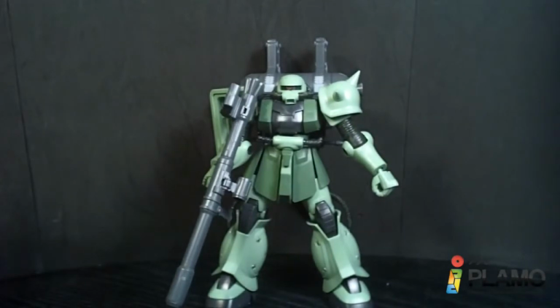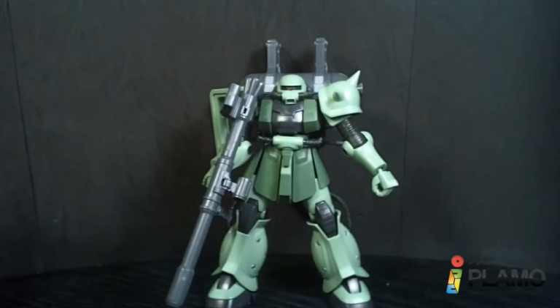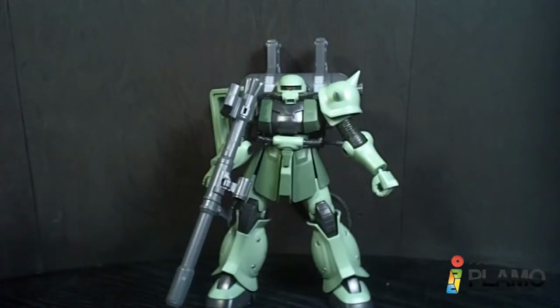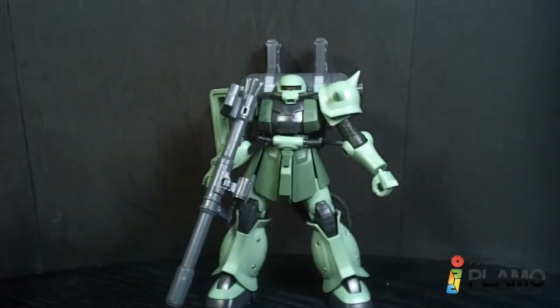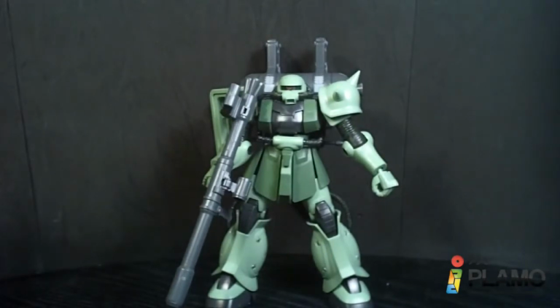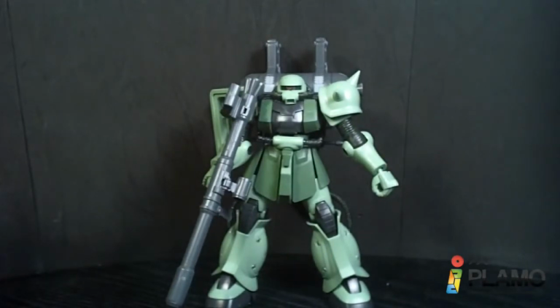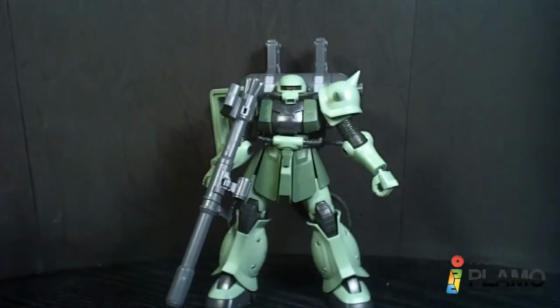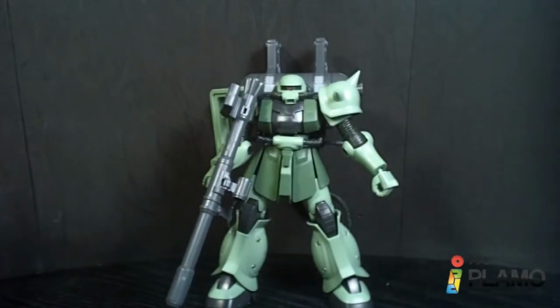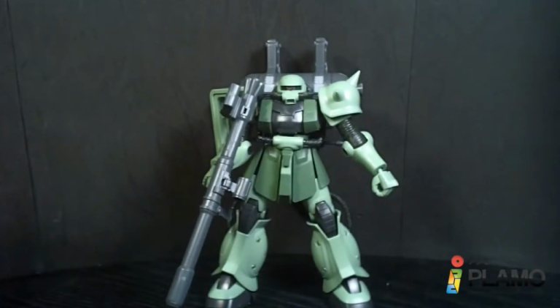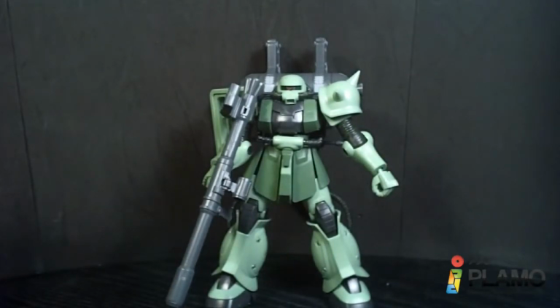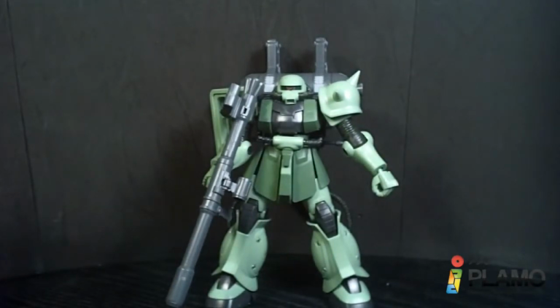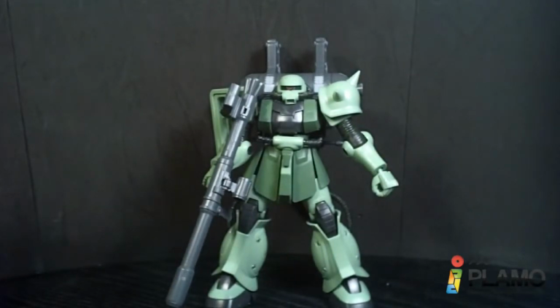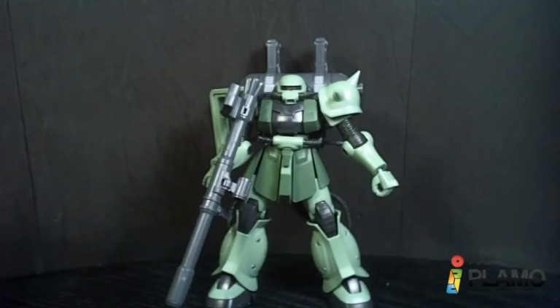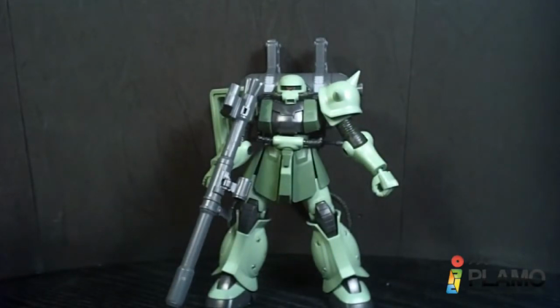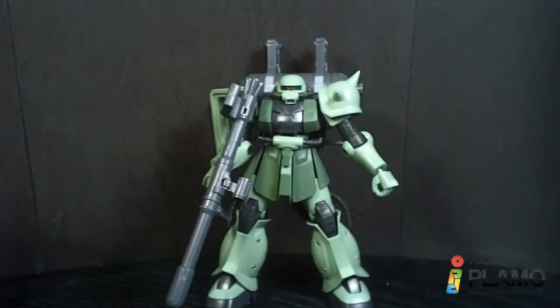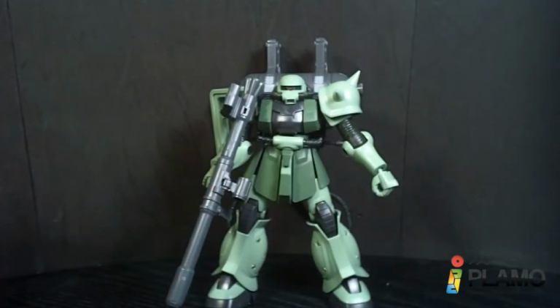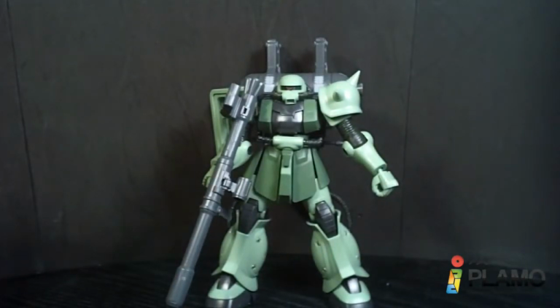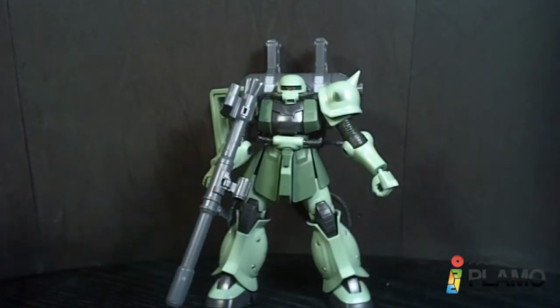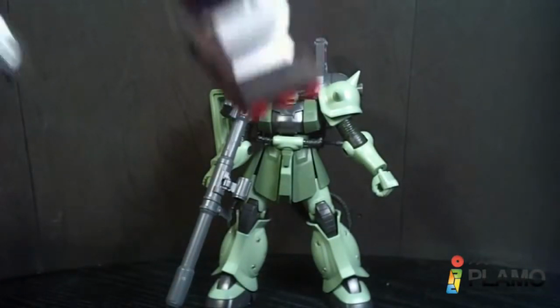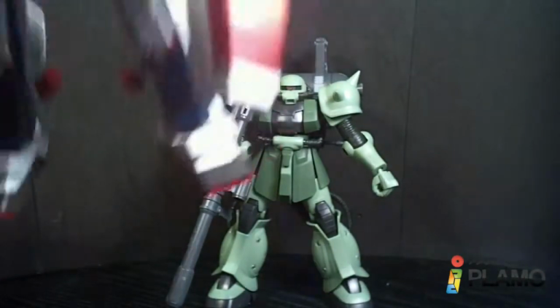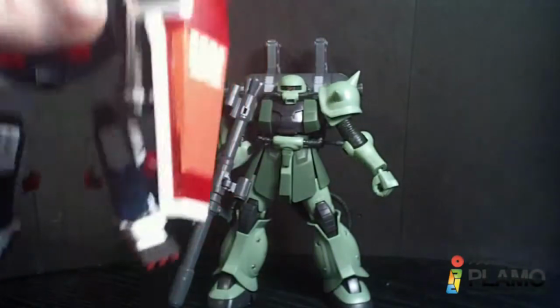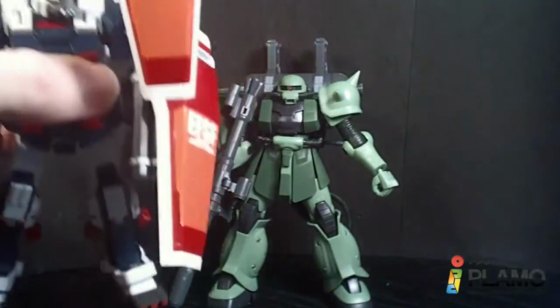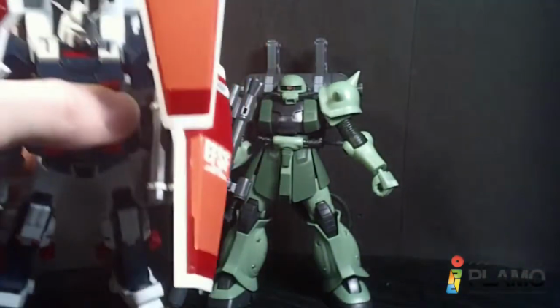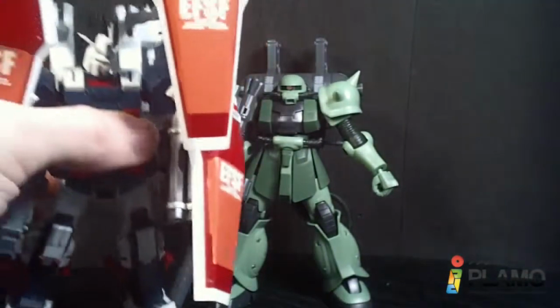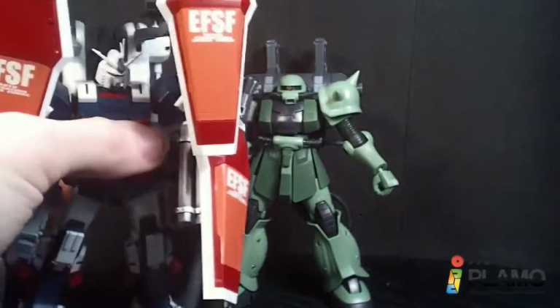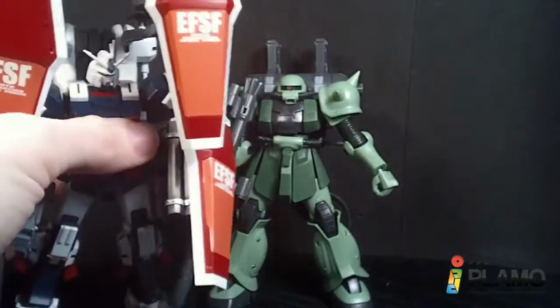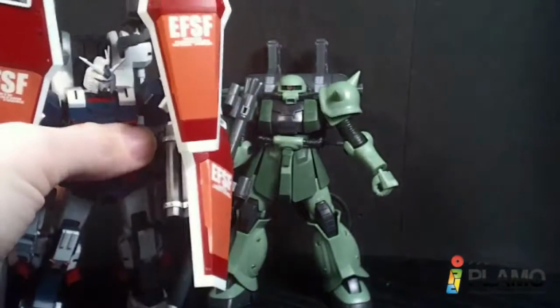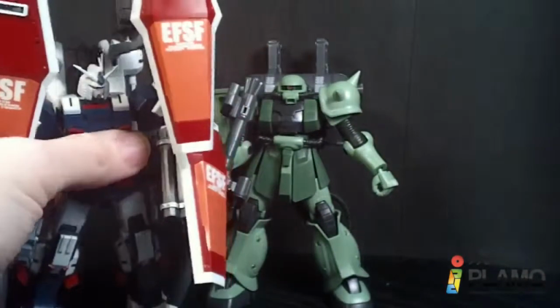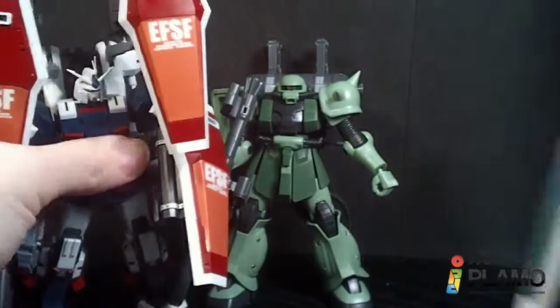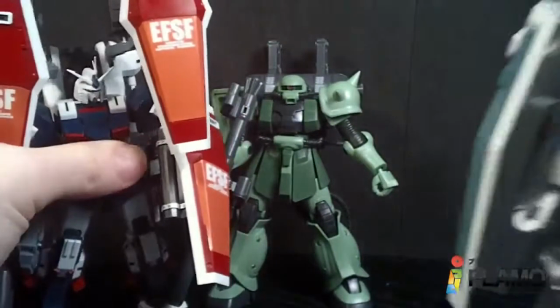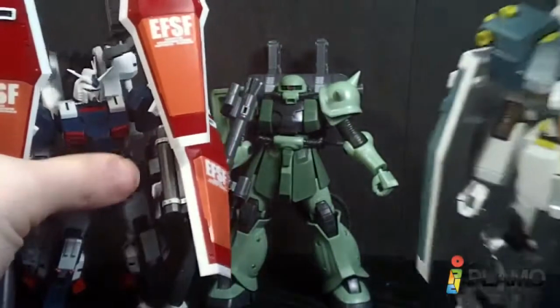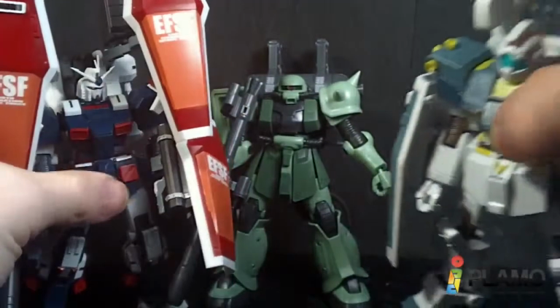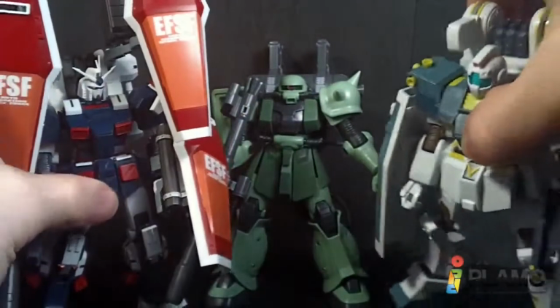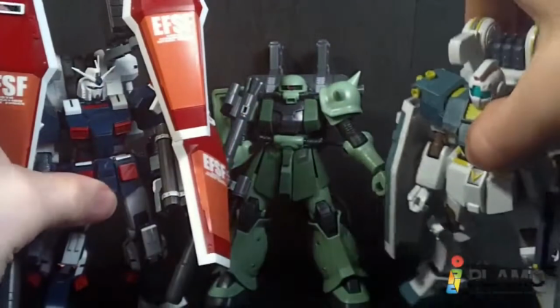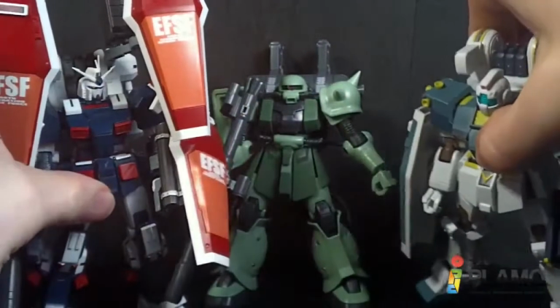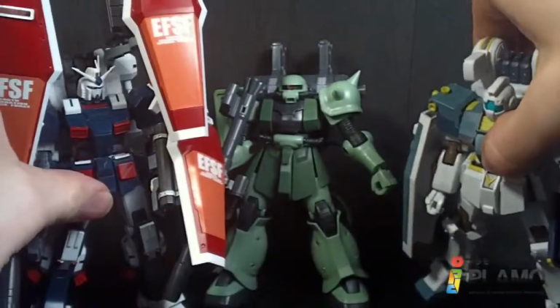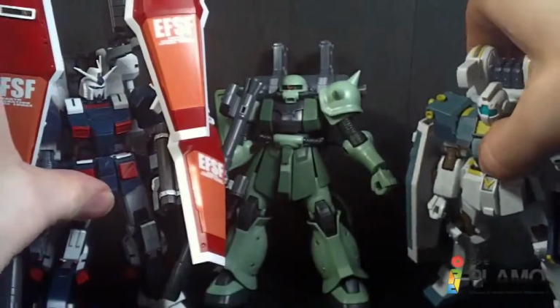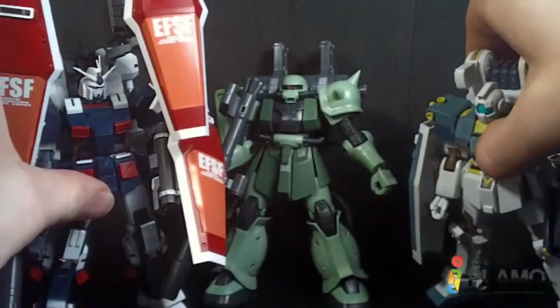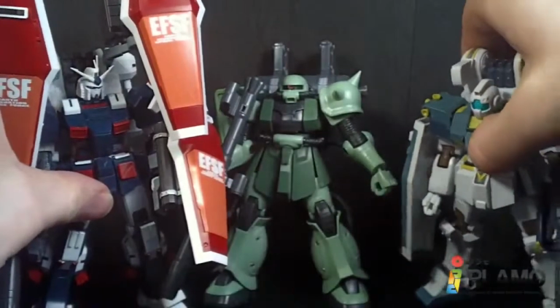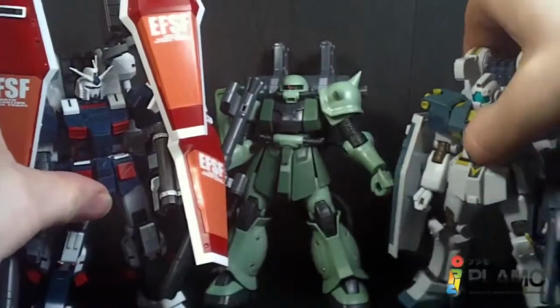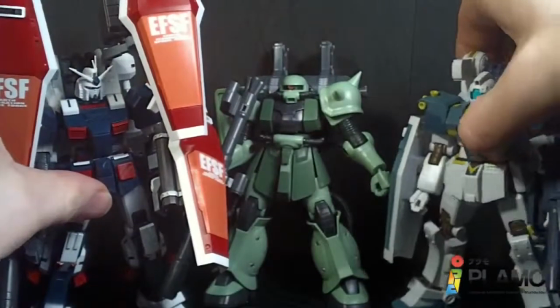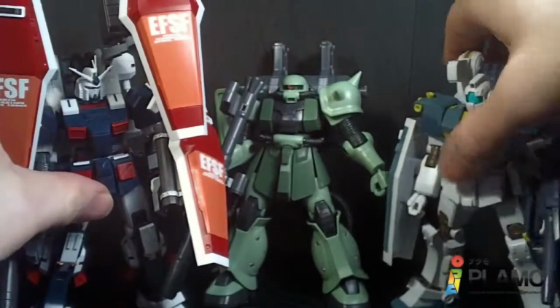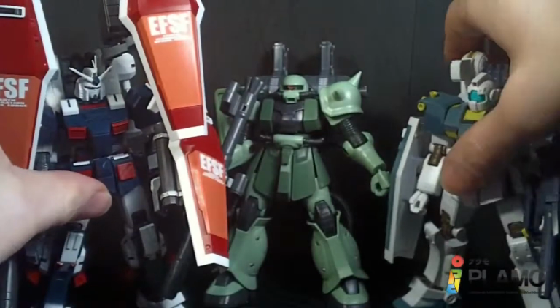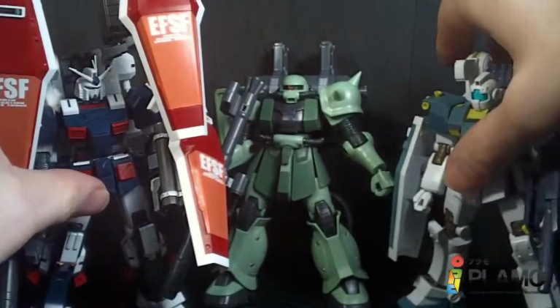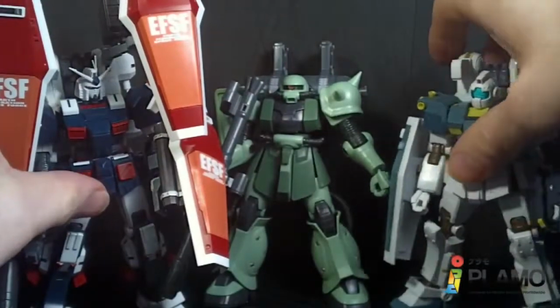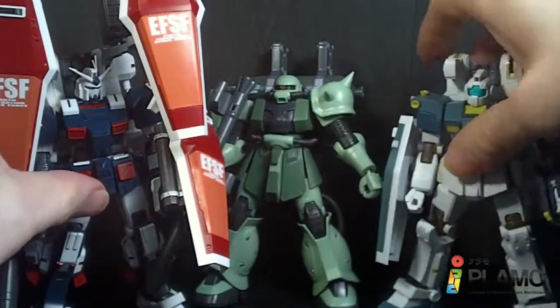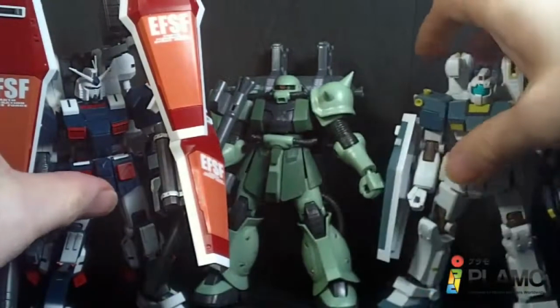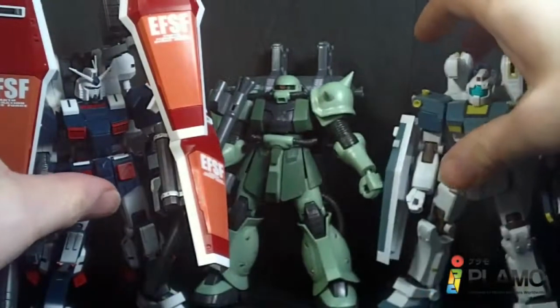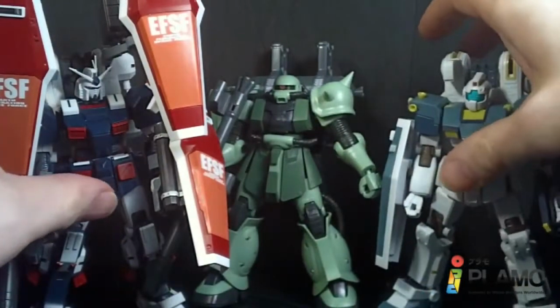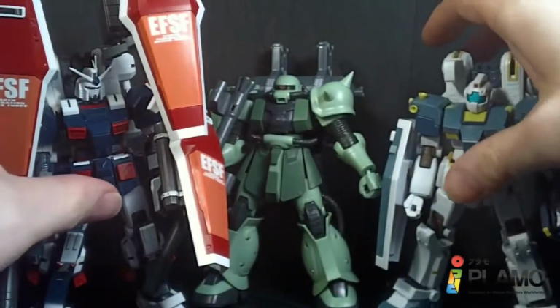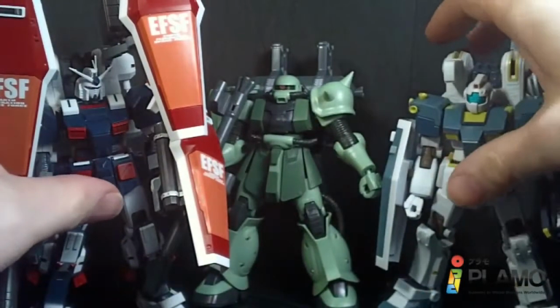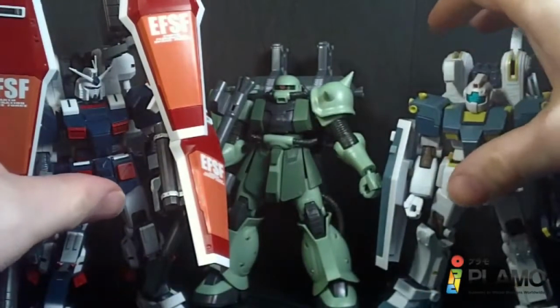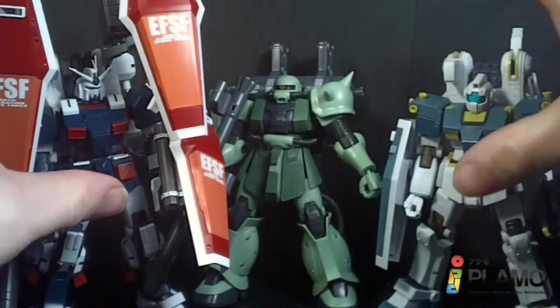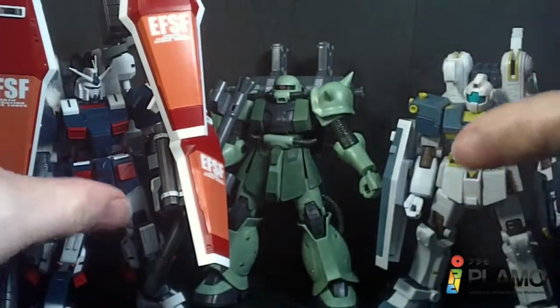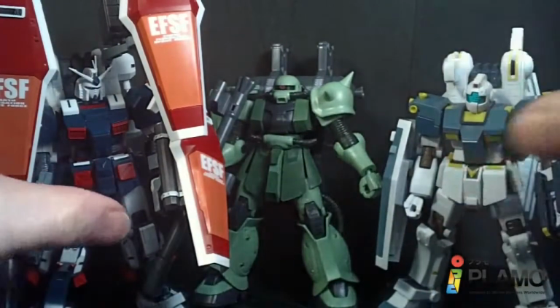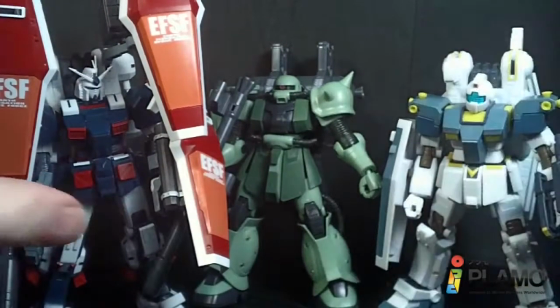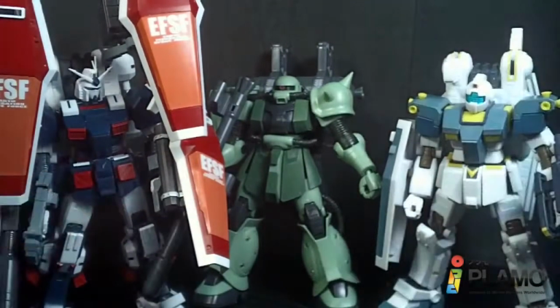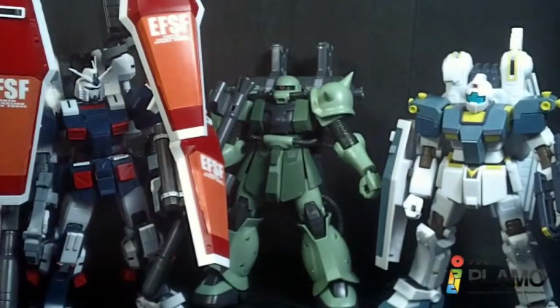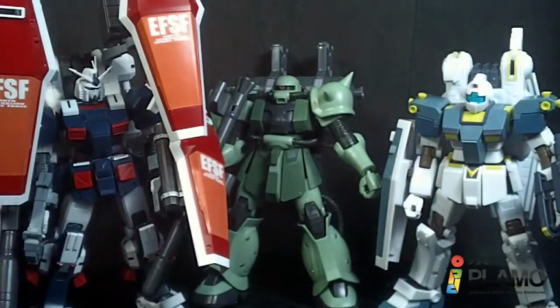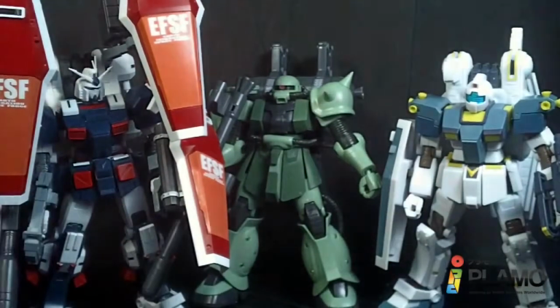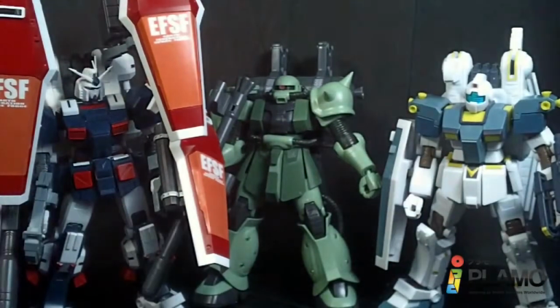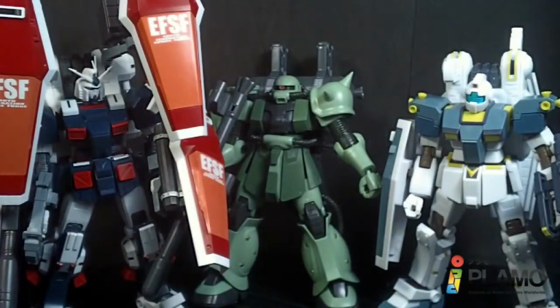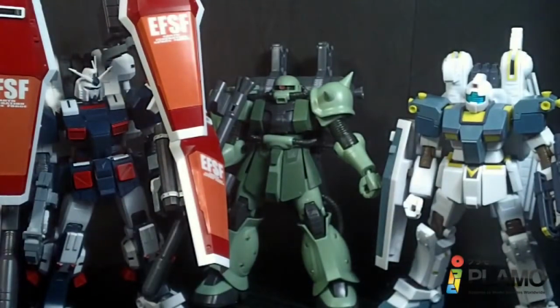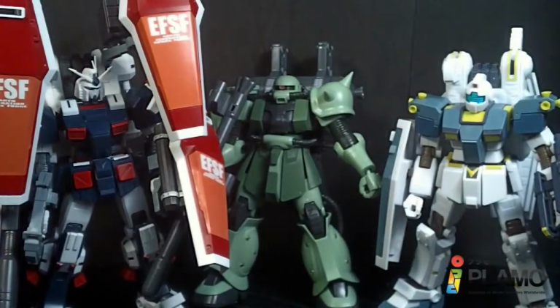And to finish it up, the other Thunderbolt model kits in the line so far.